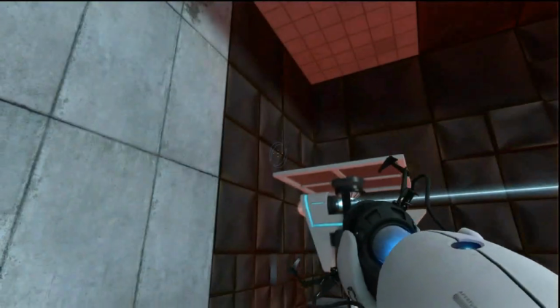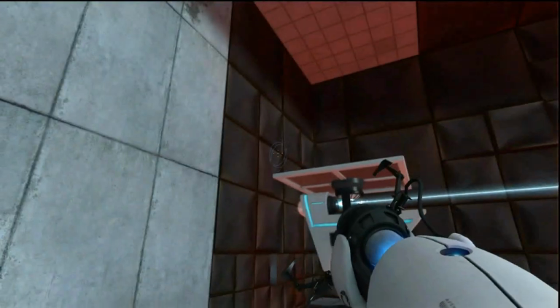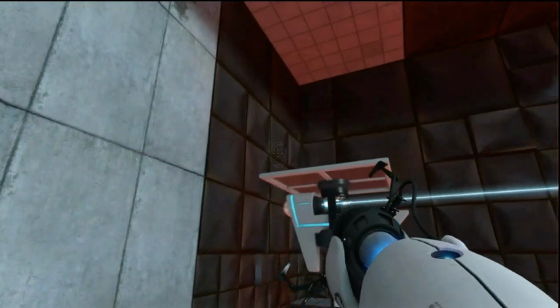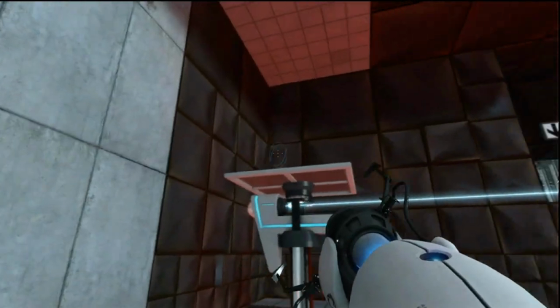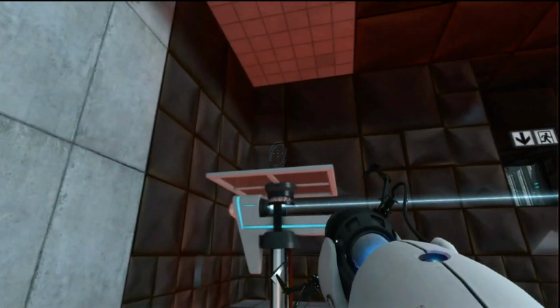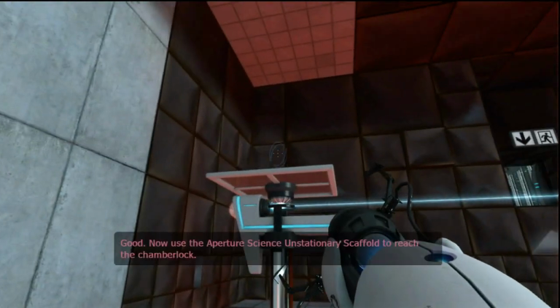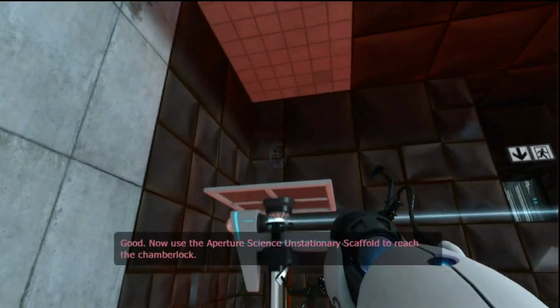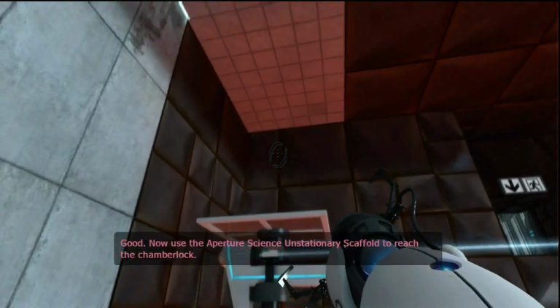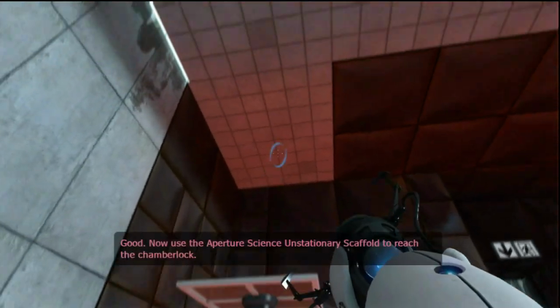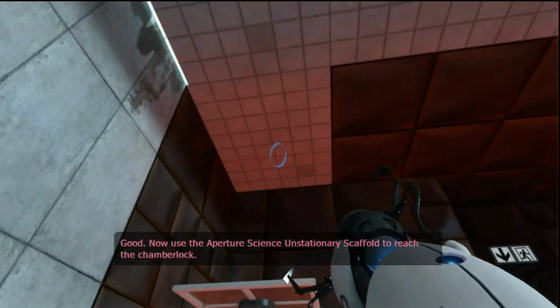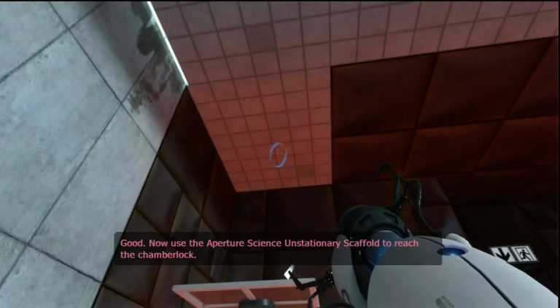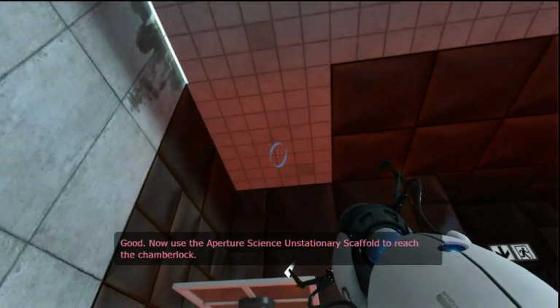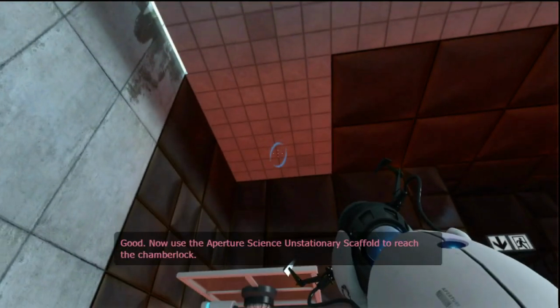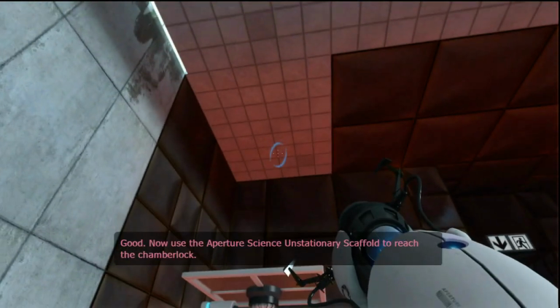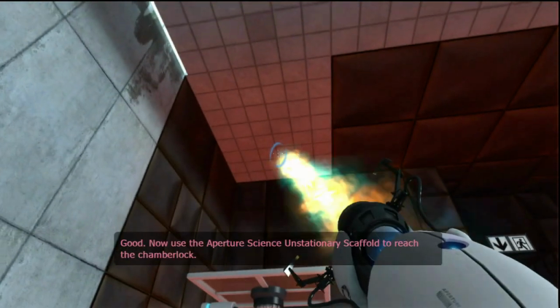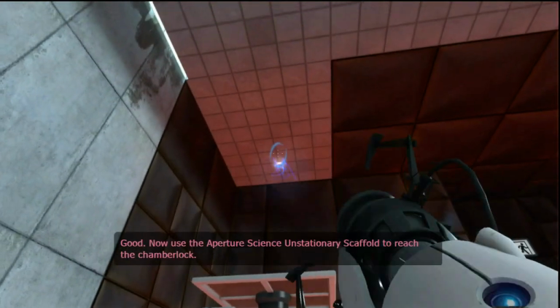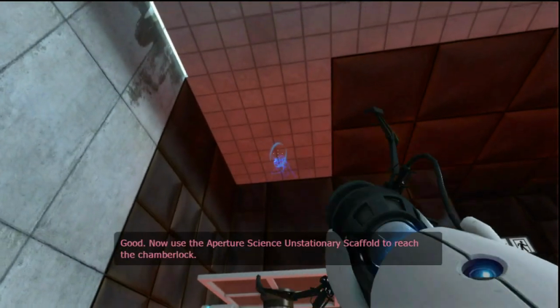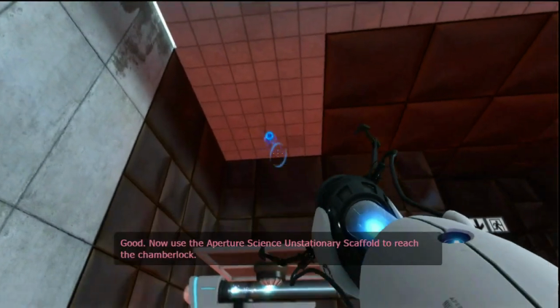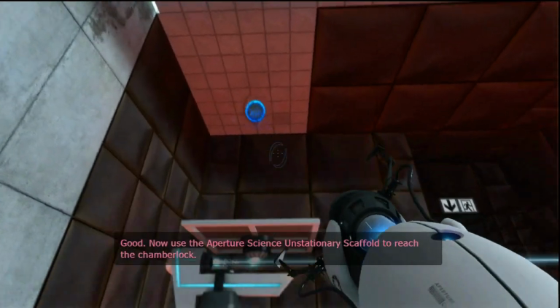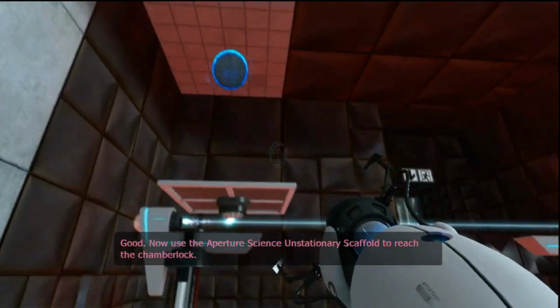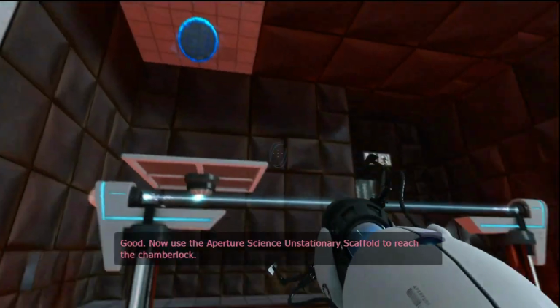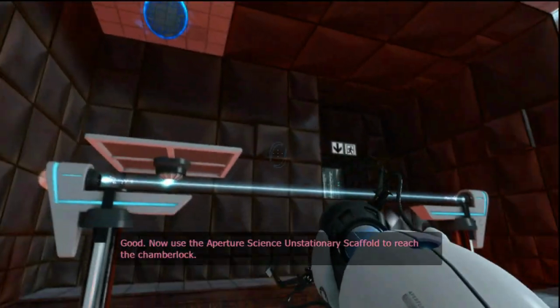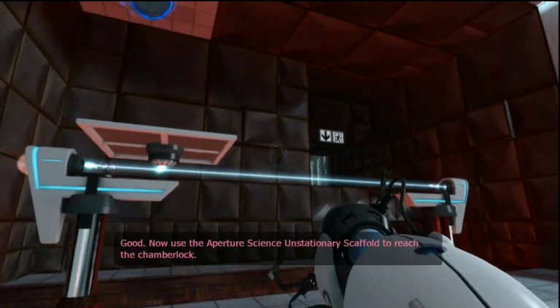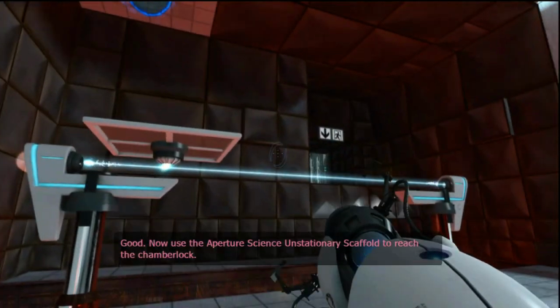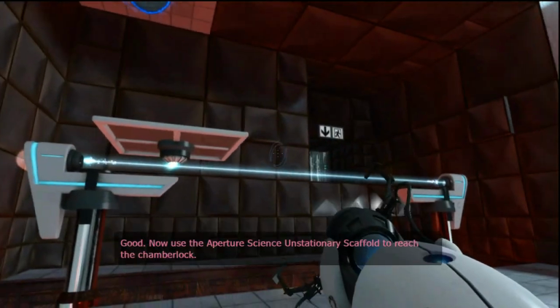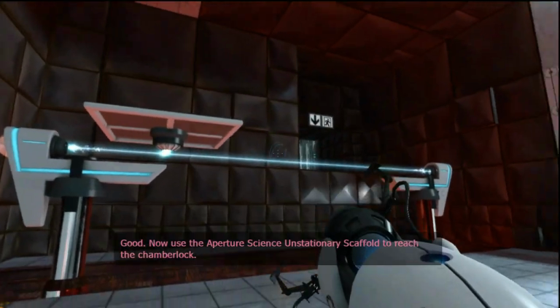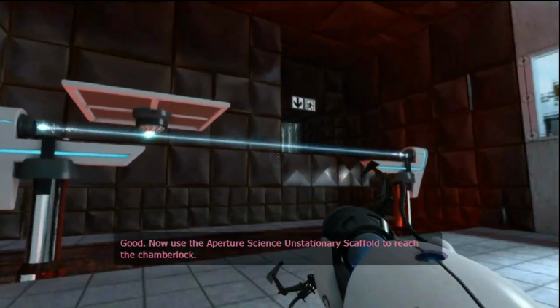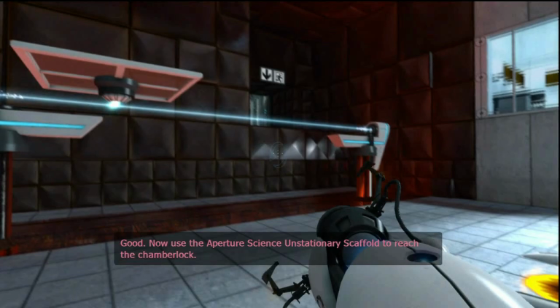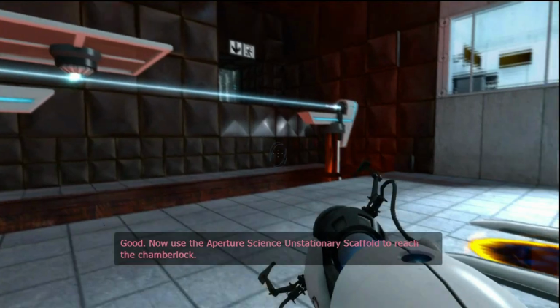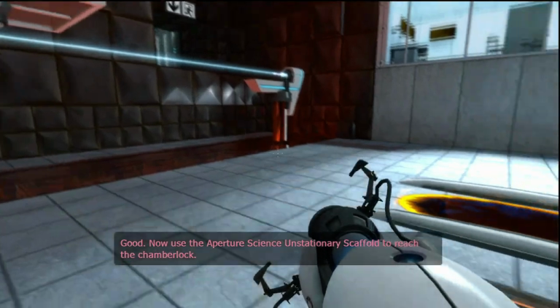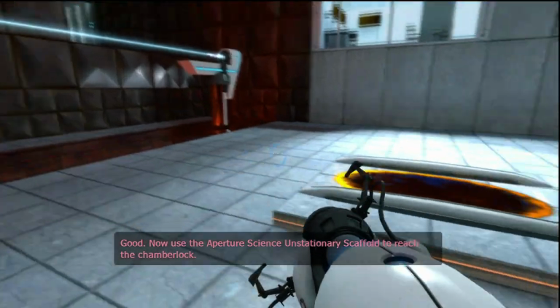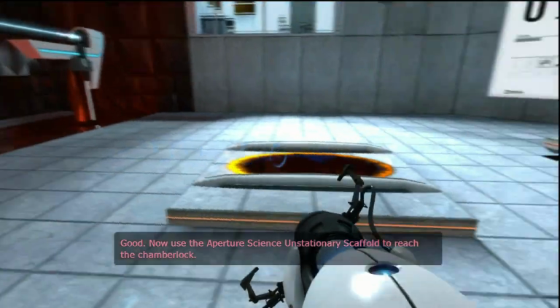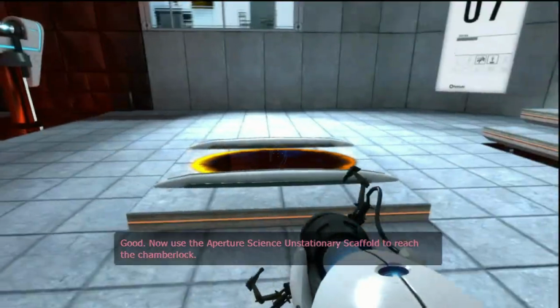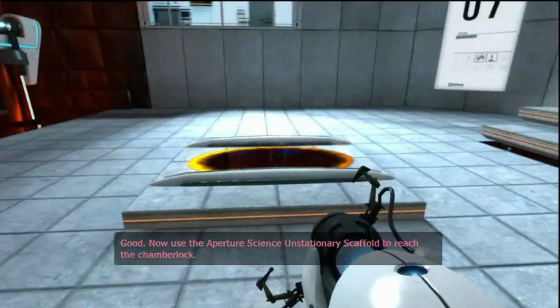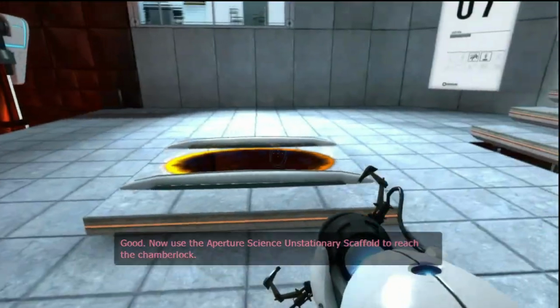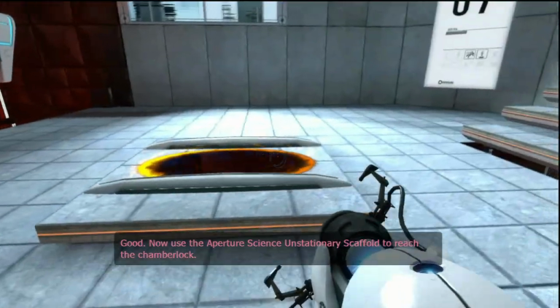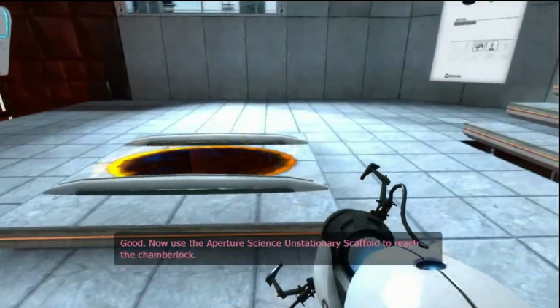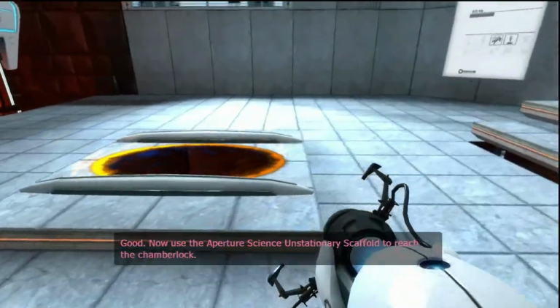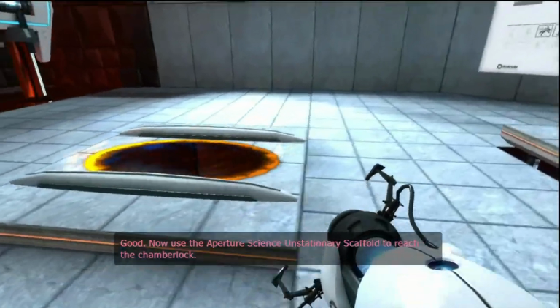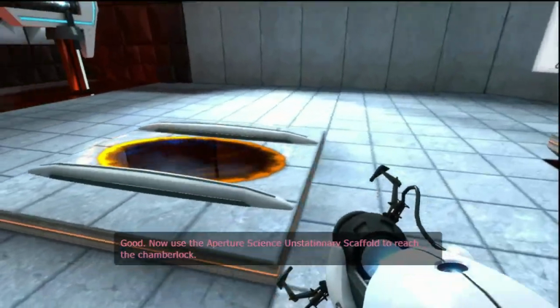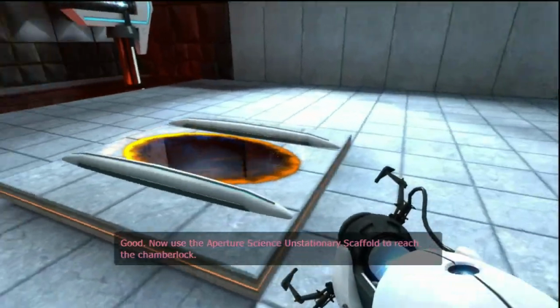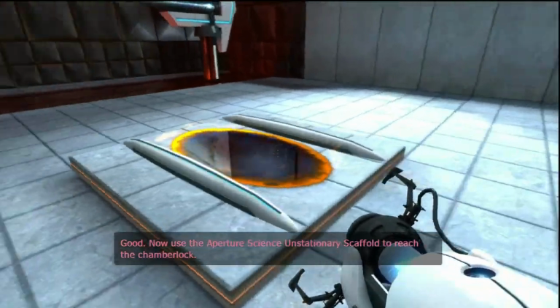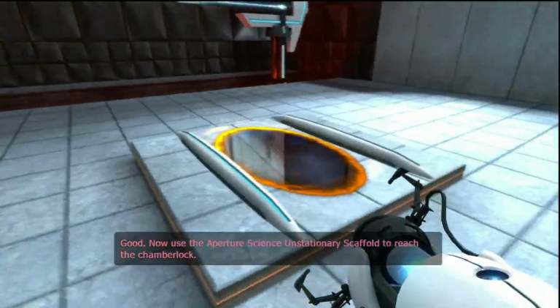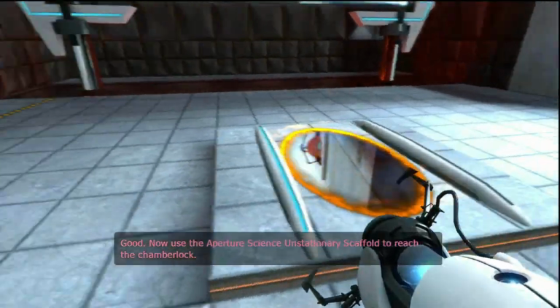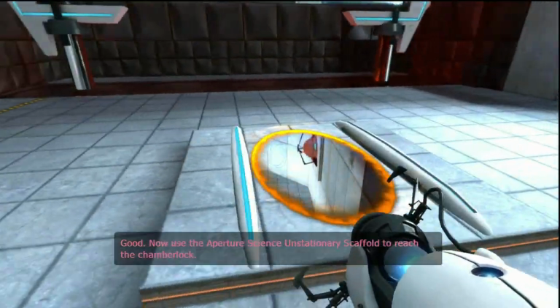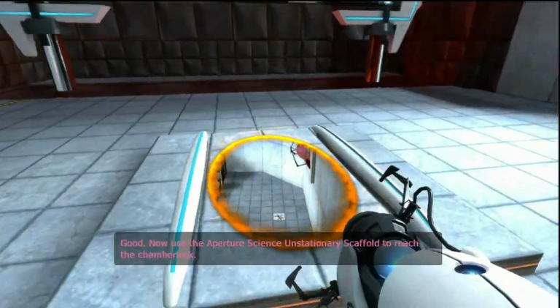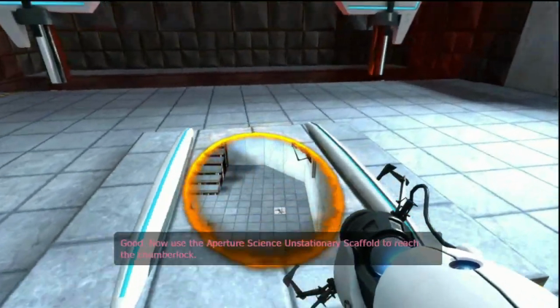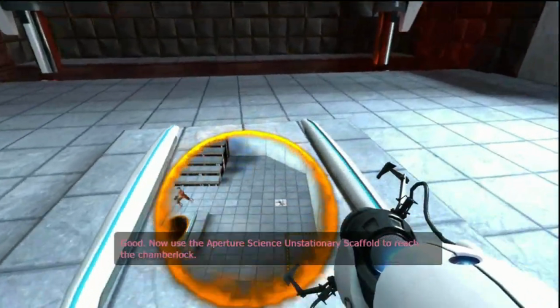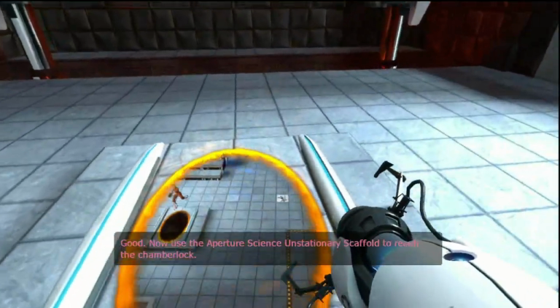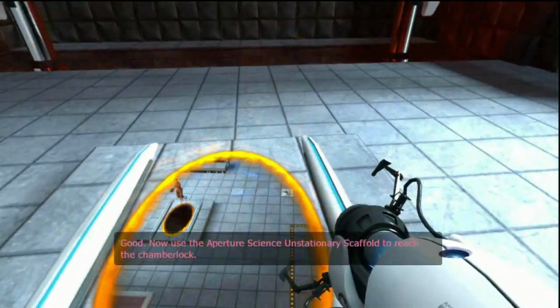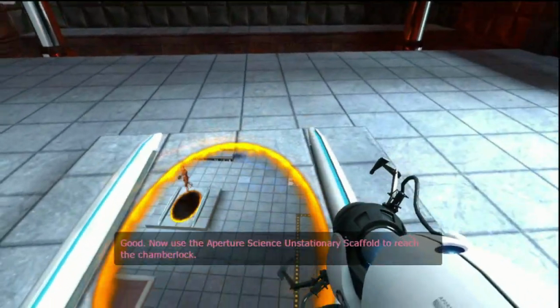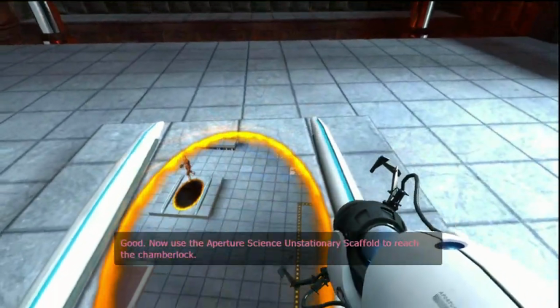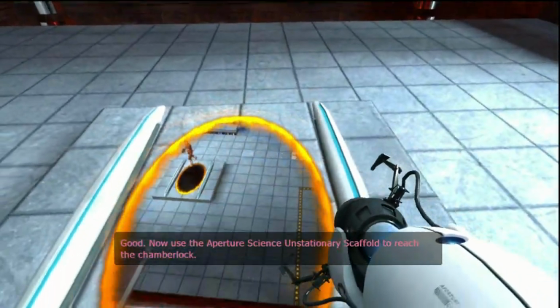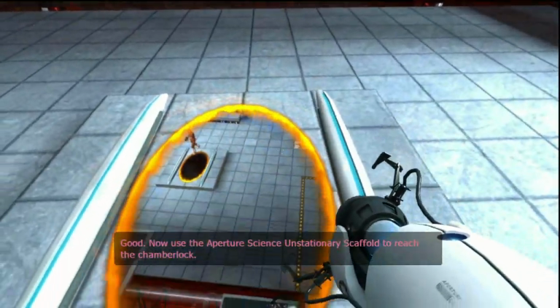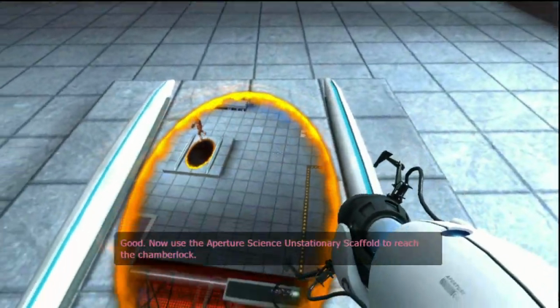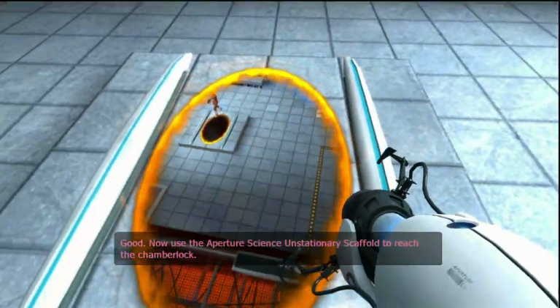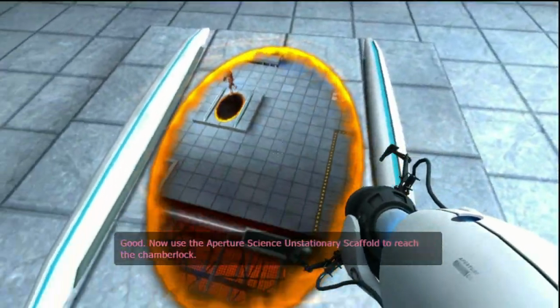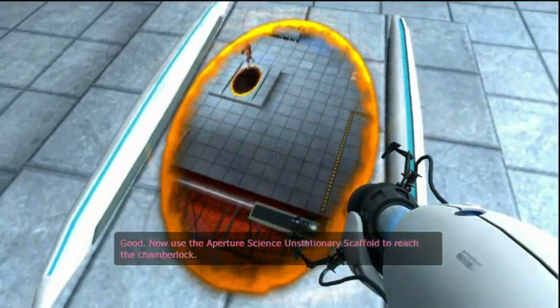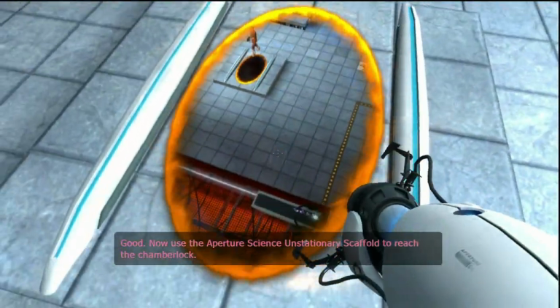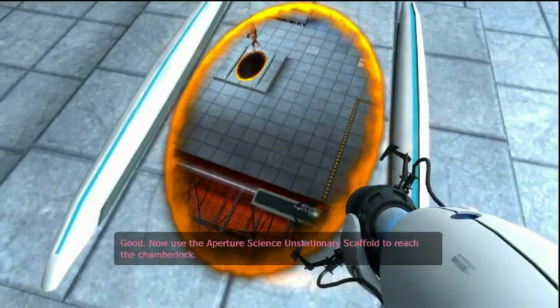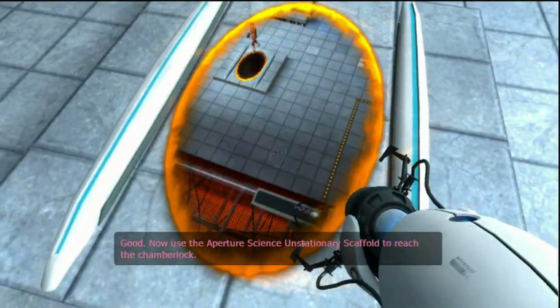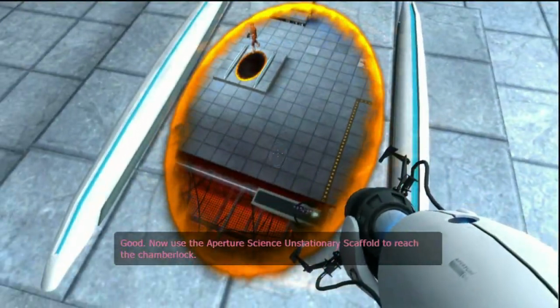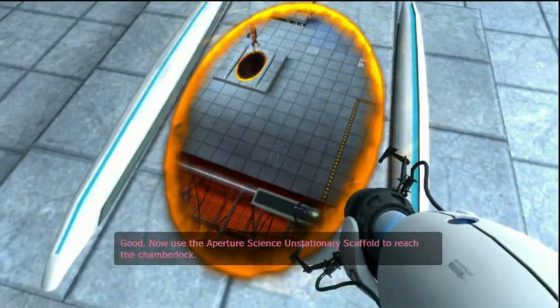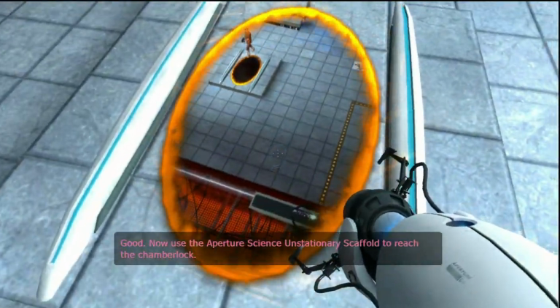Good. Now use the Aperture Science stationary scaffold to reach the chamber lock. Up here.